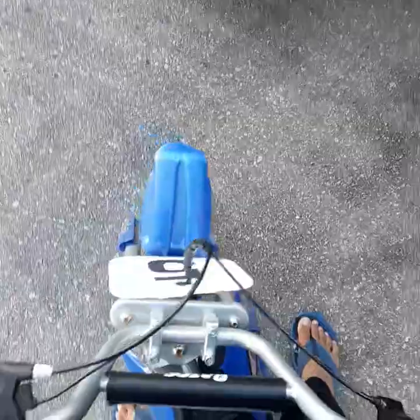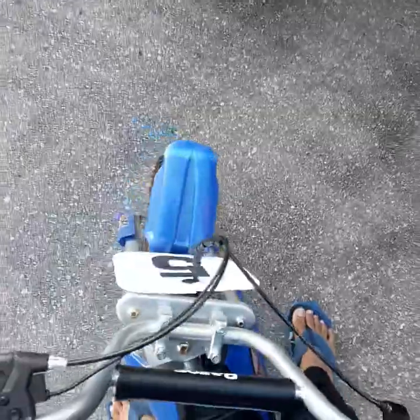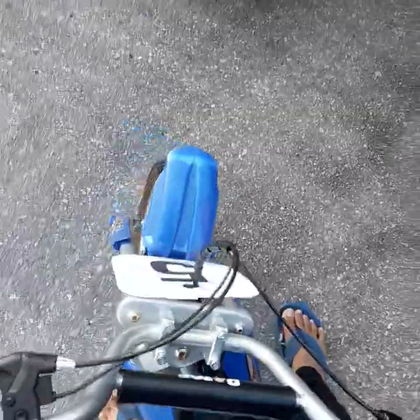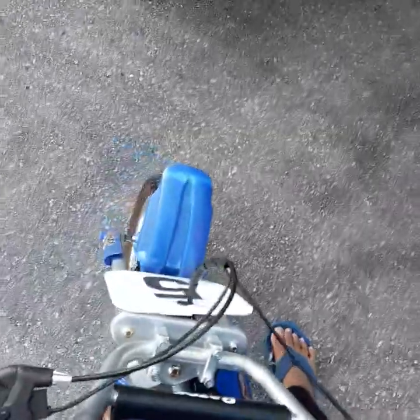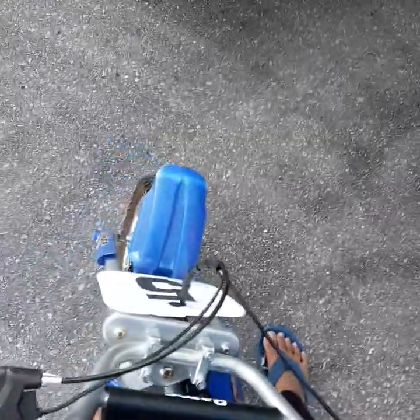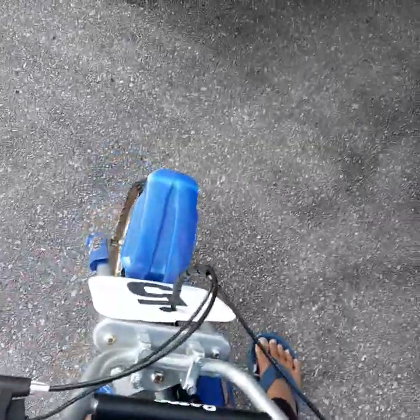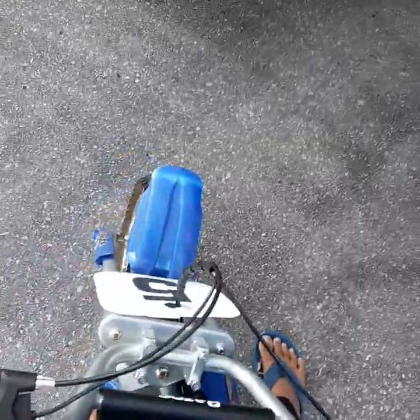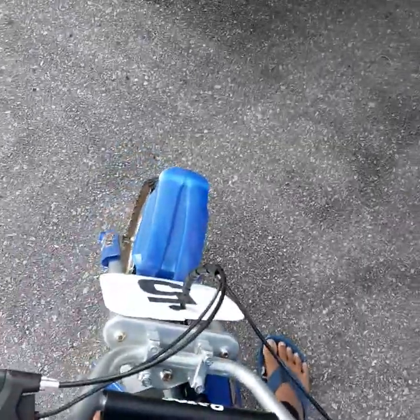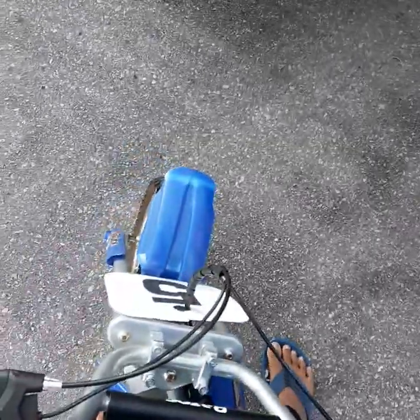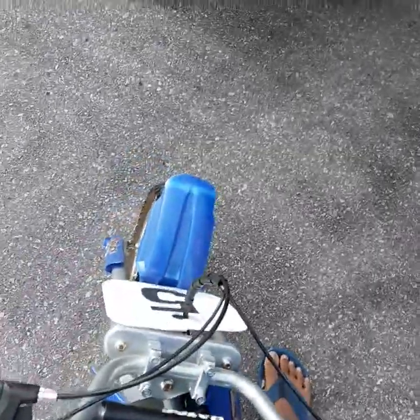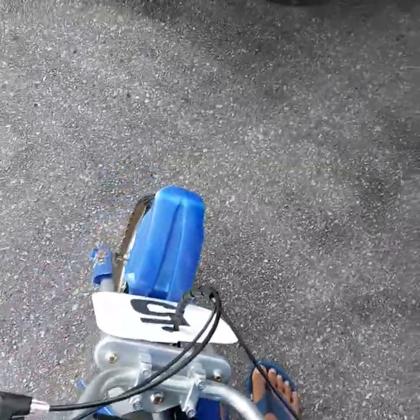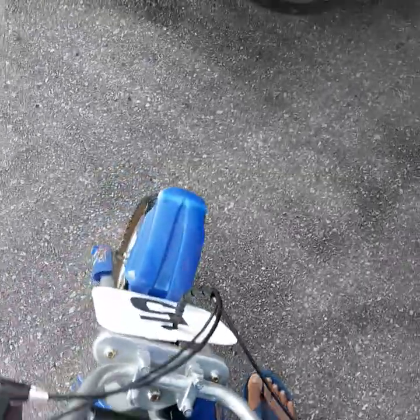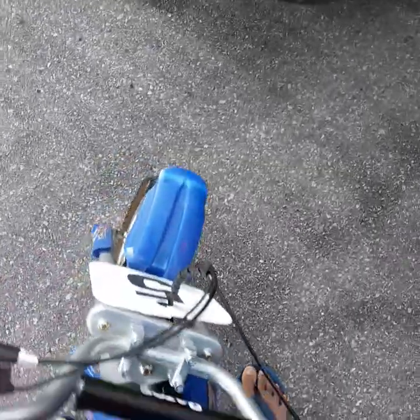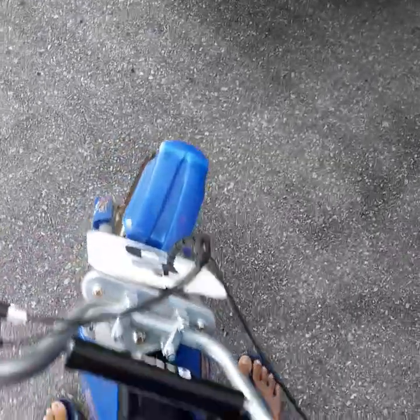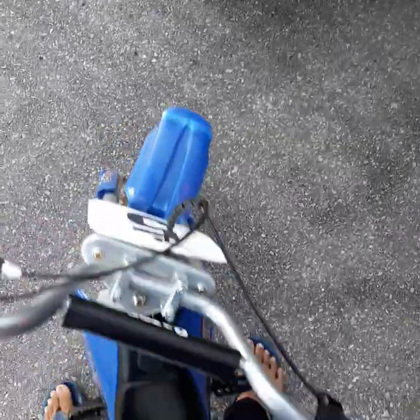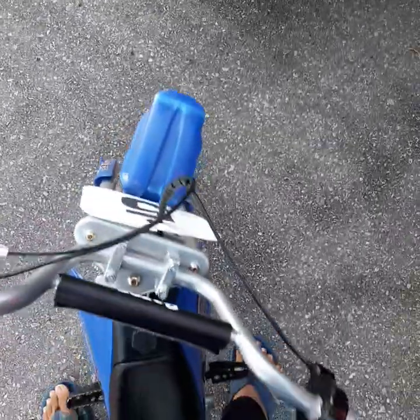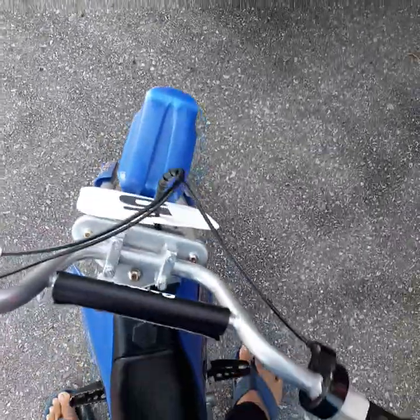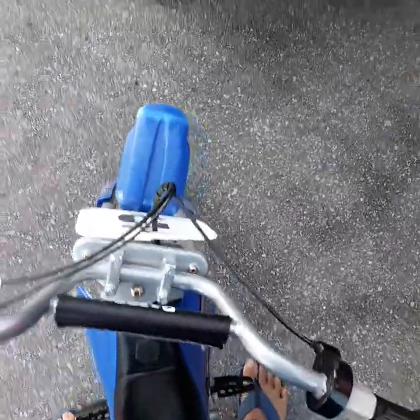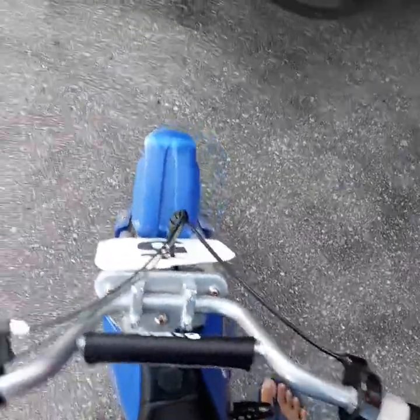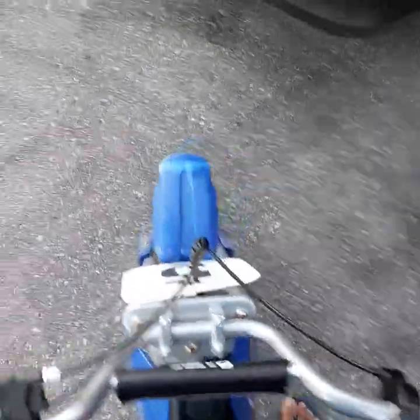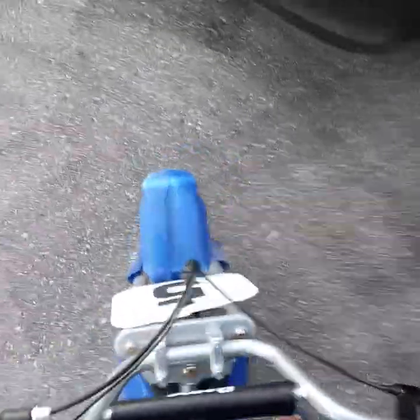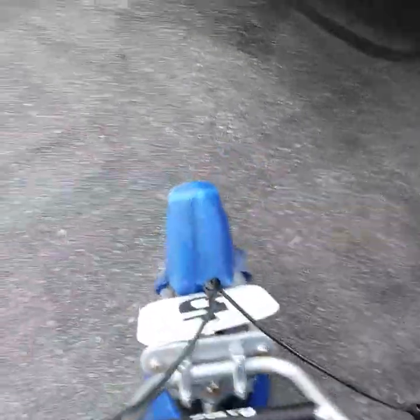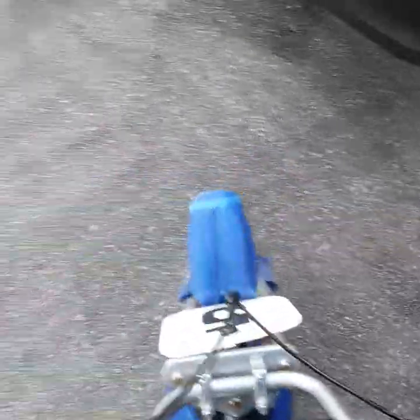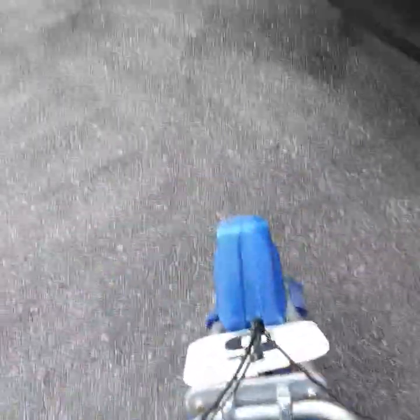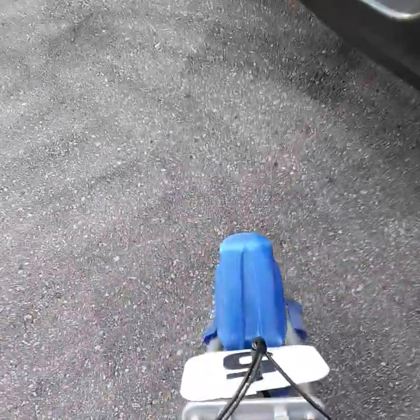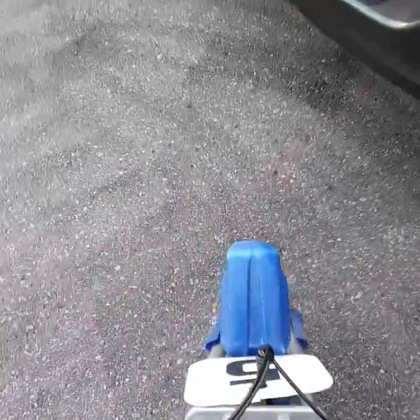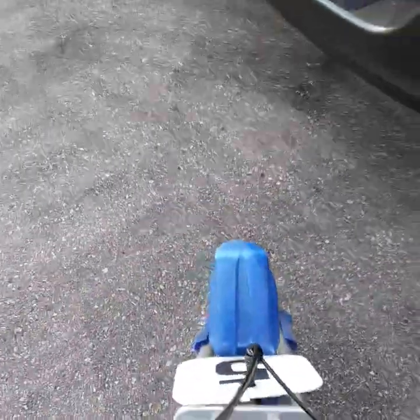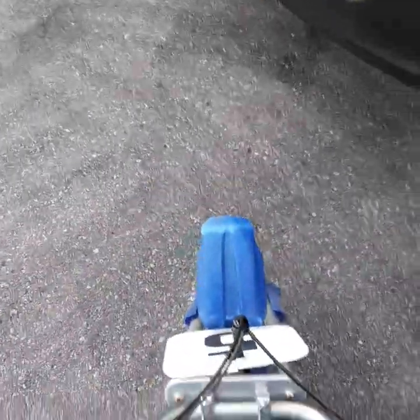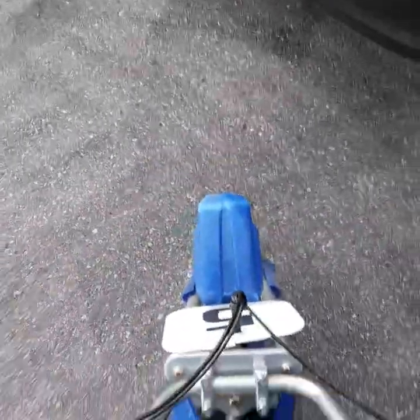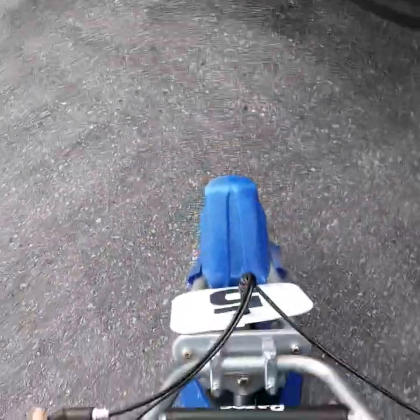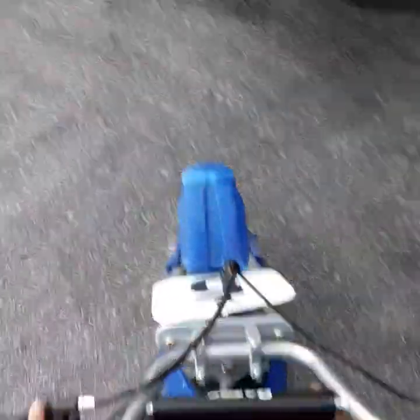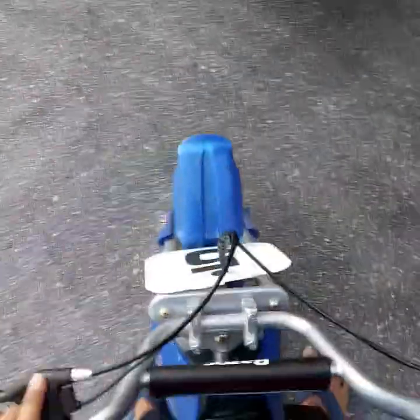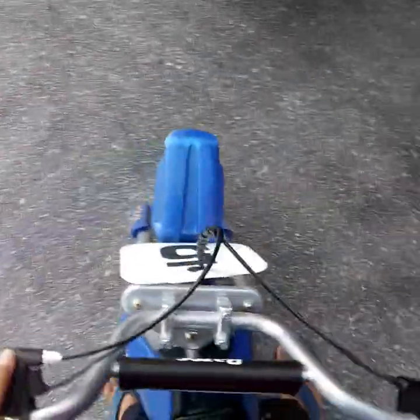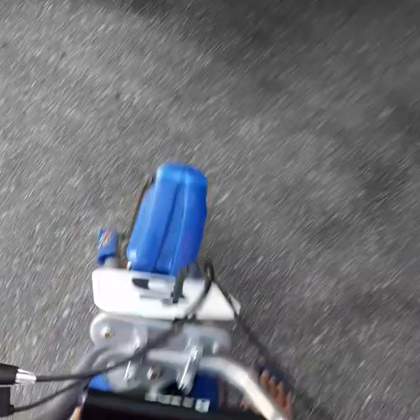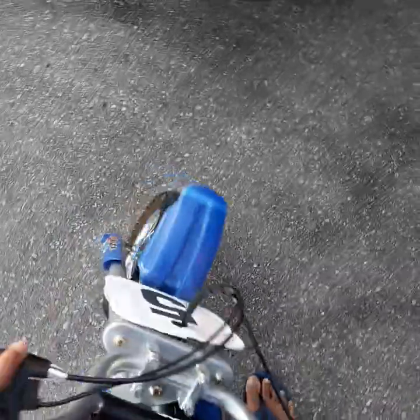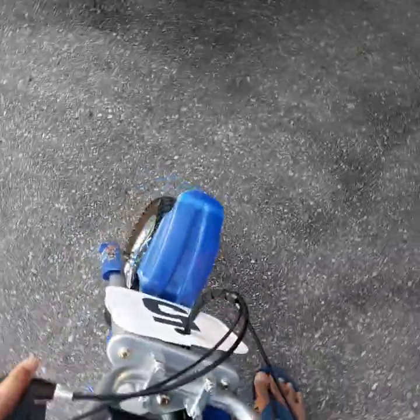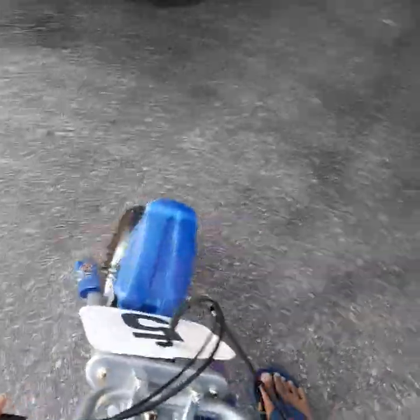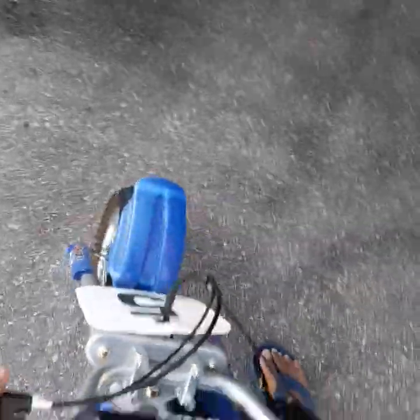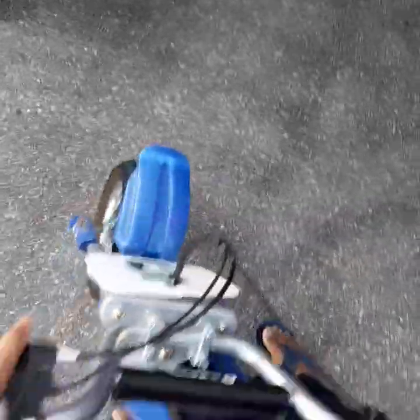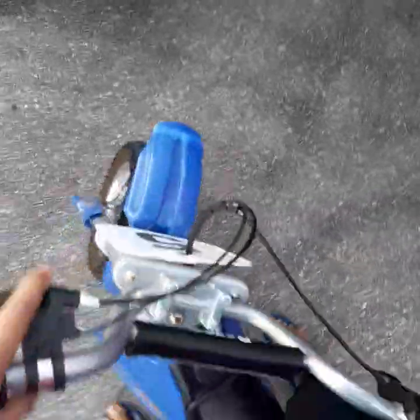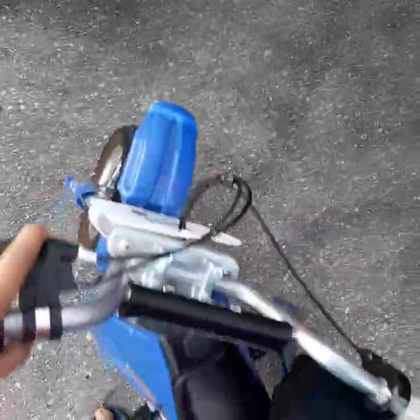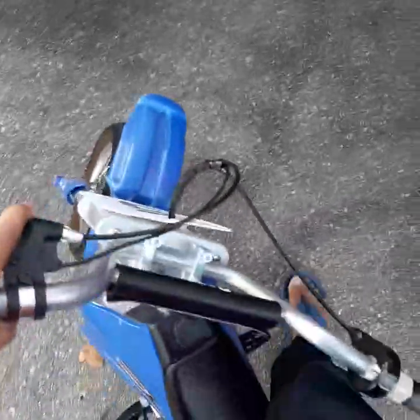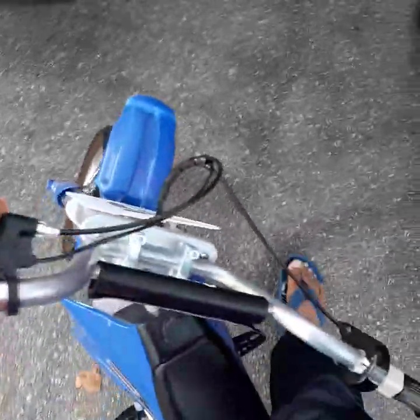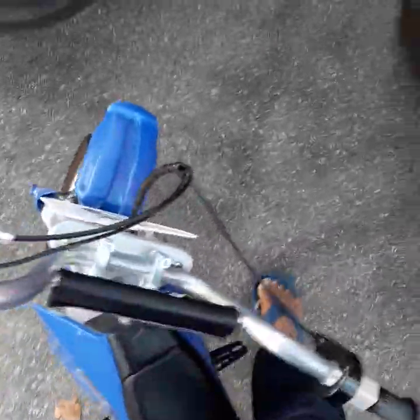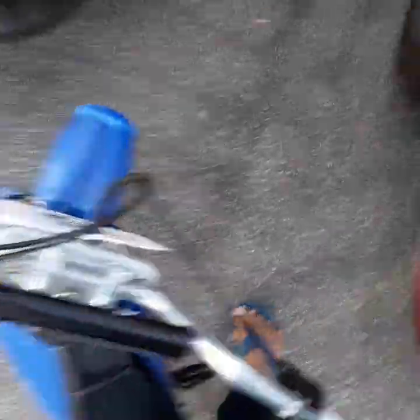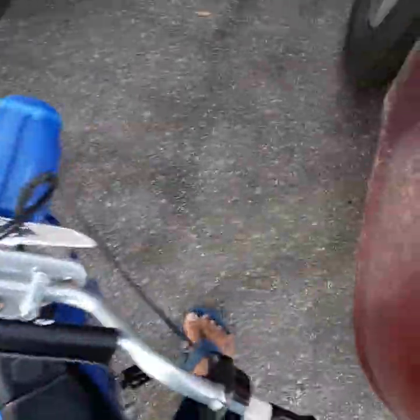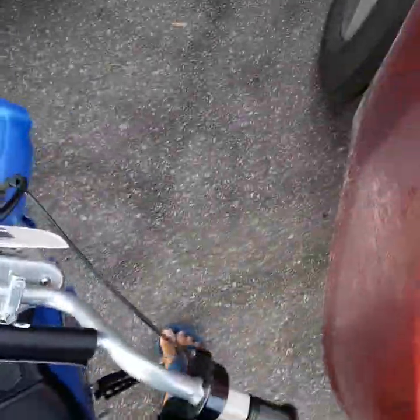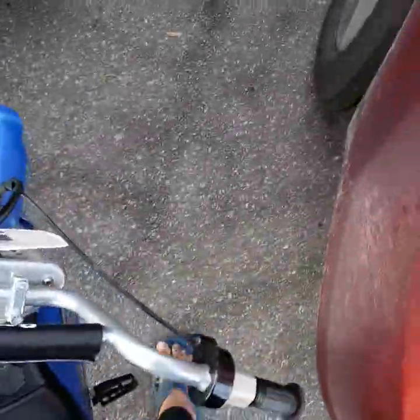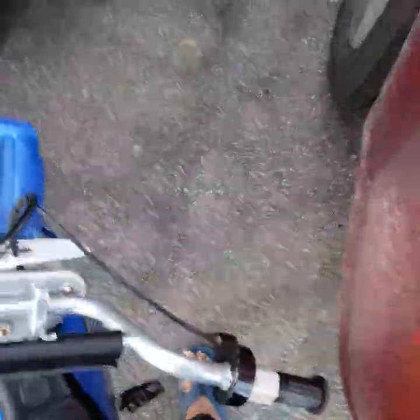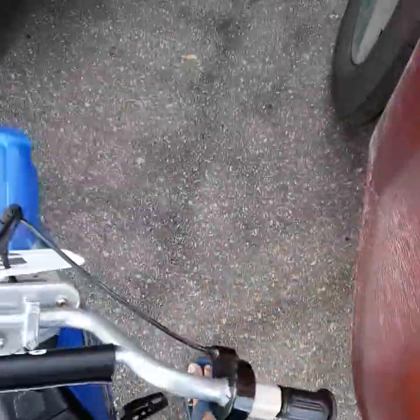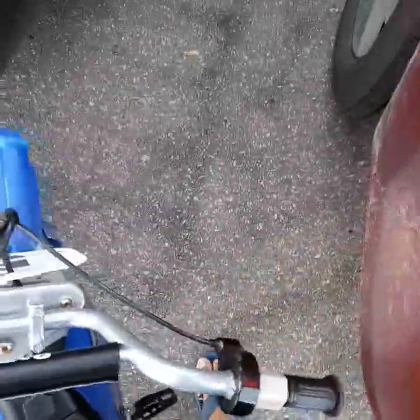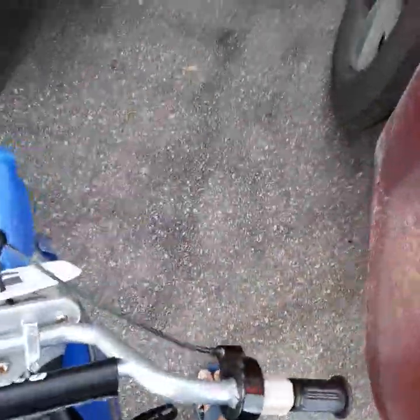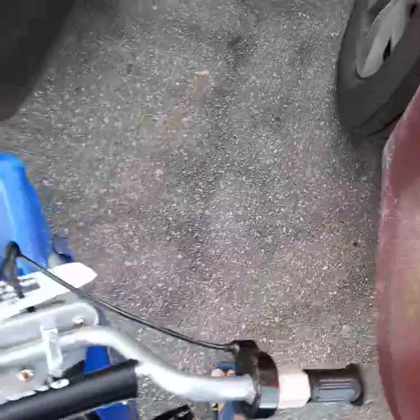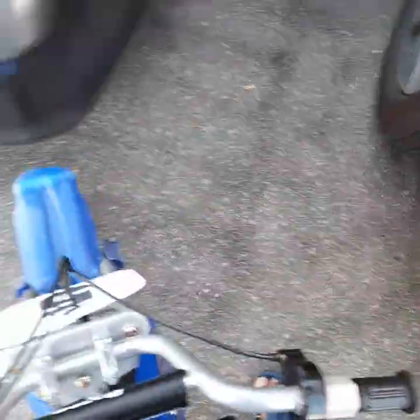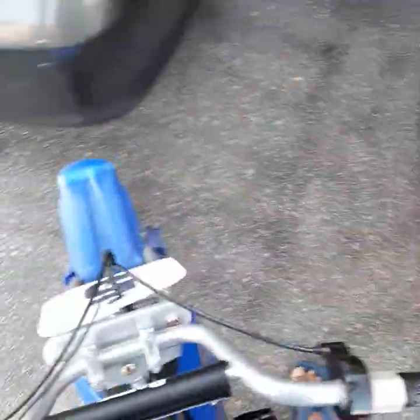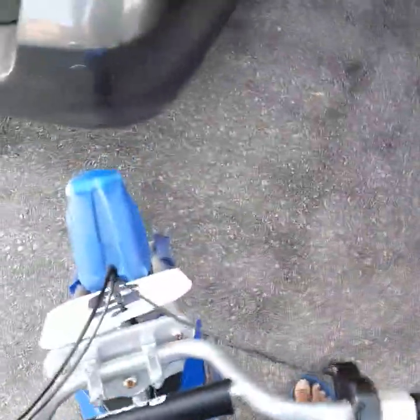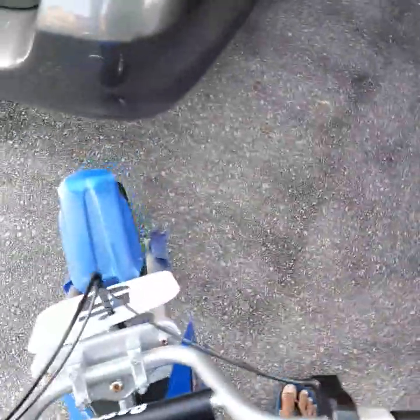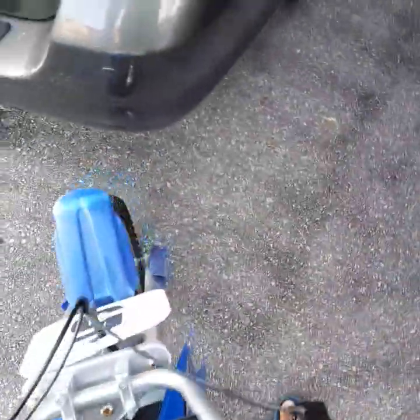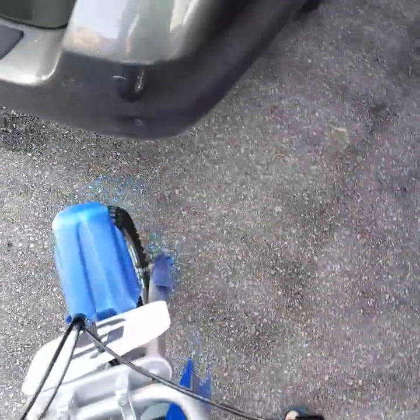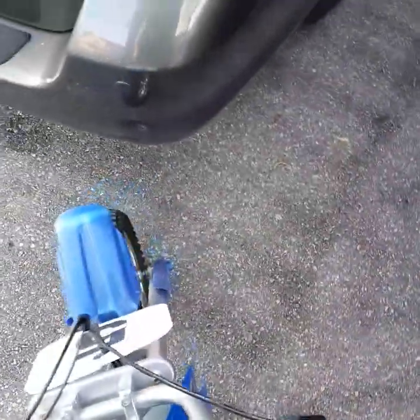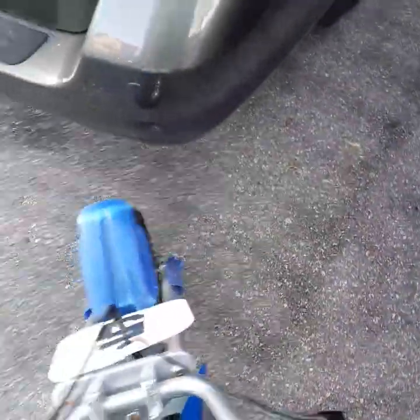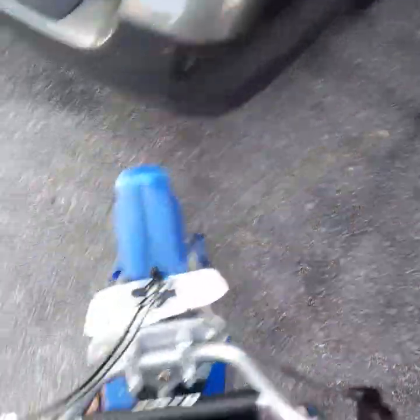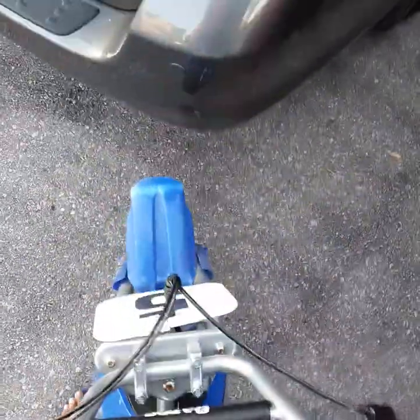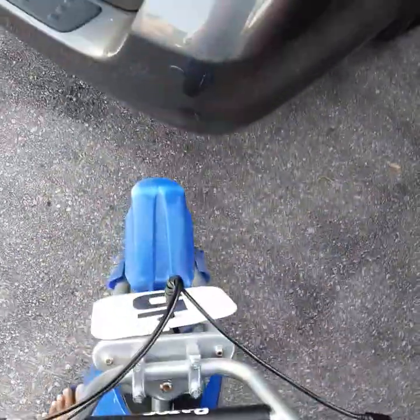Pretty nice. There's the dirt bike. Alright guys, take care, see you, bye.